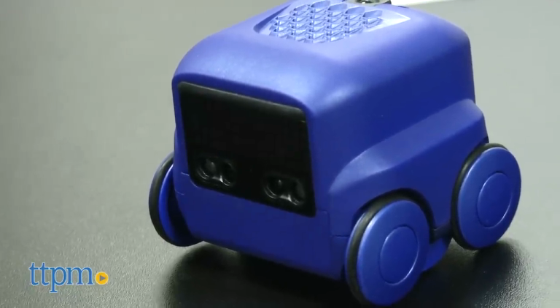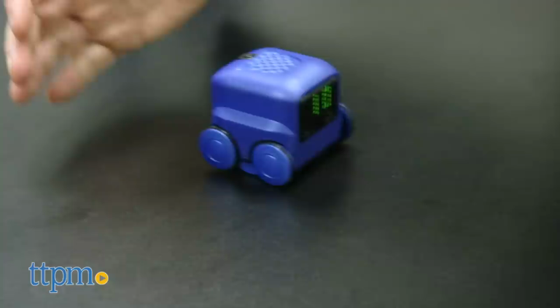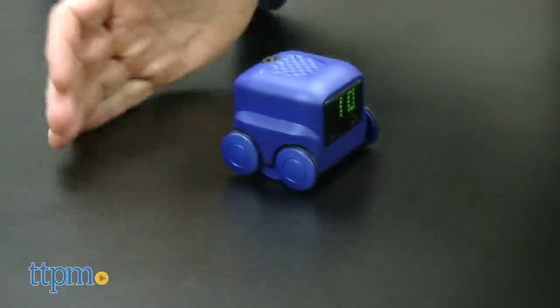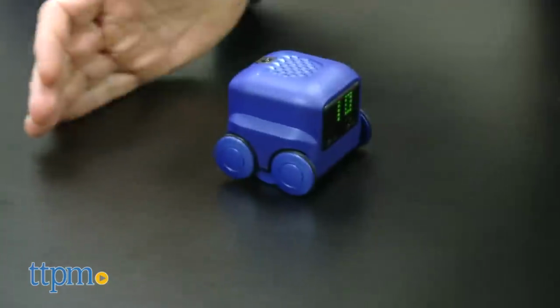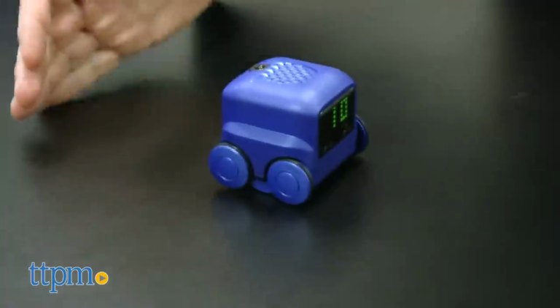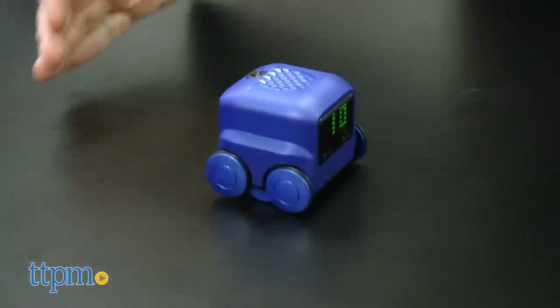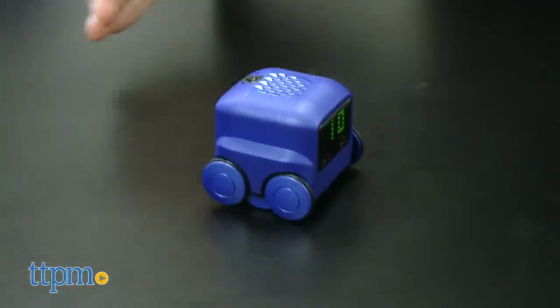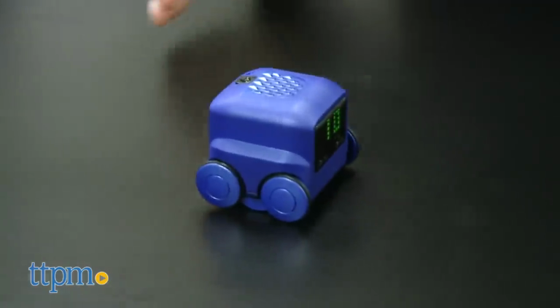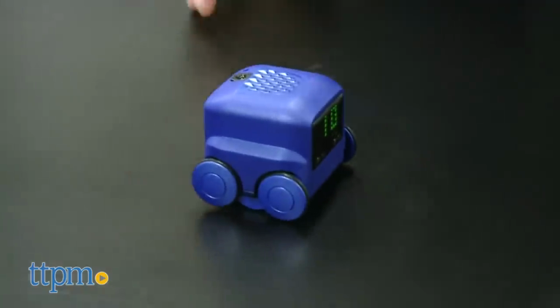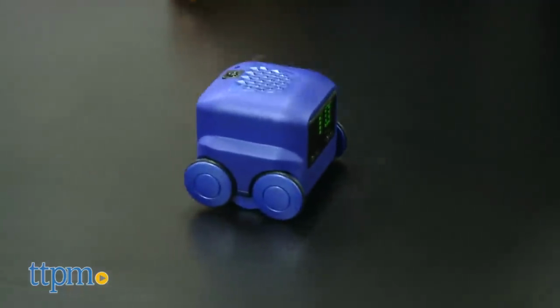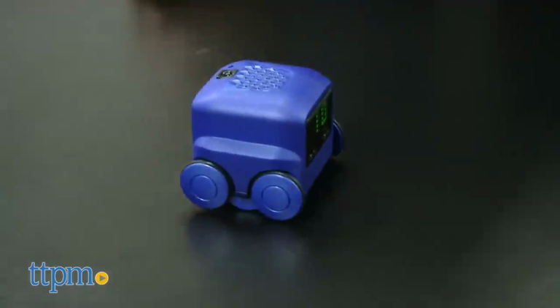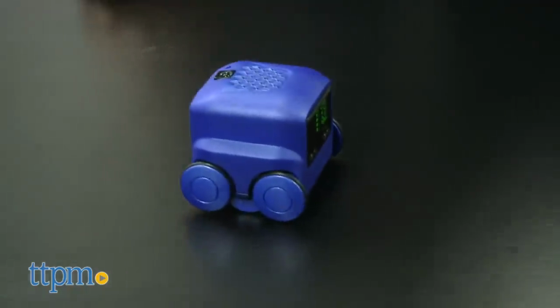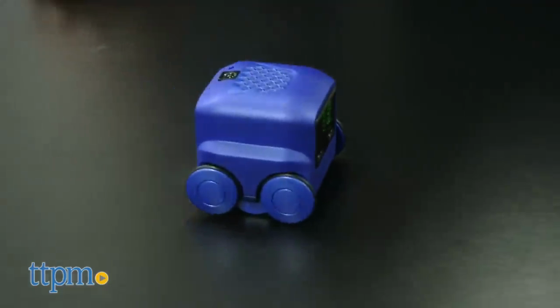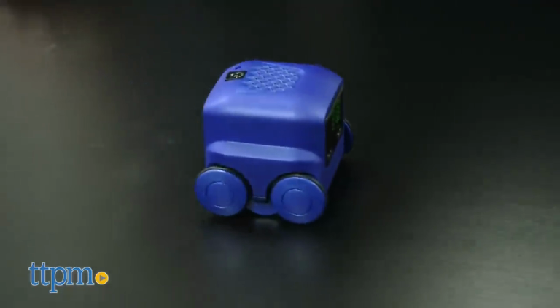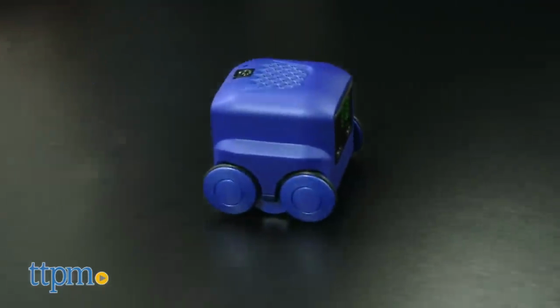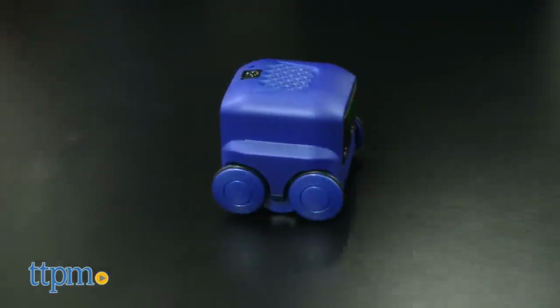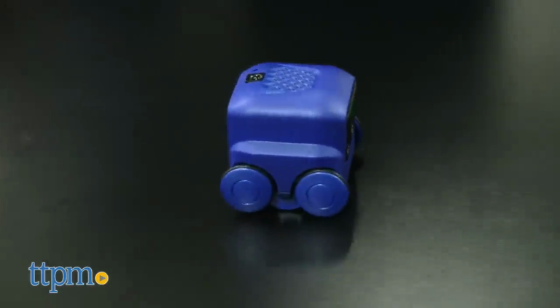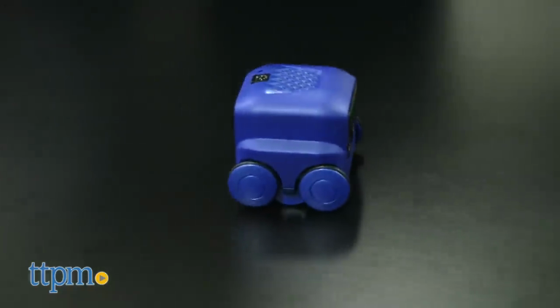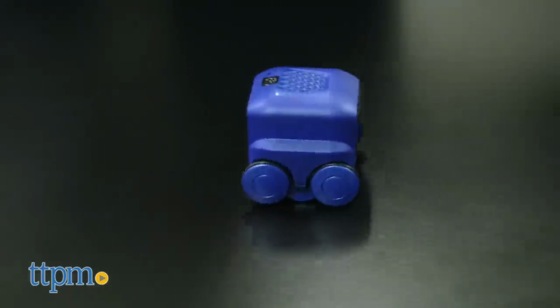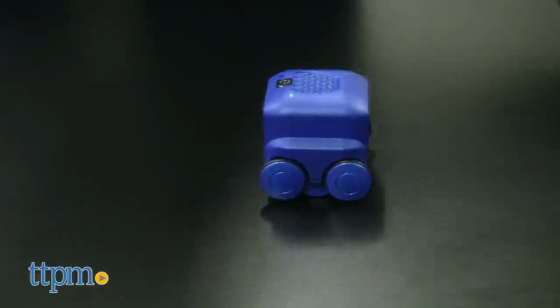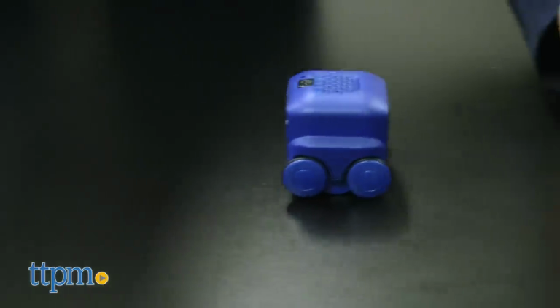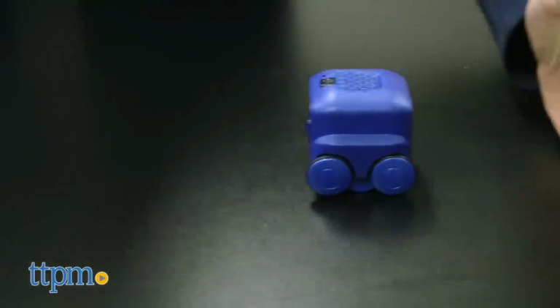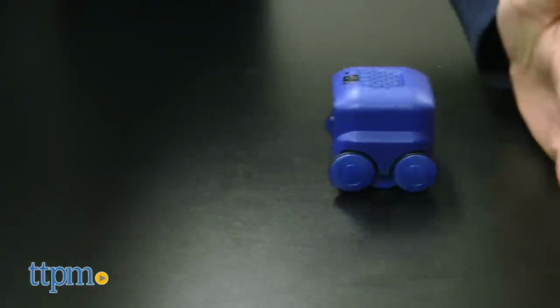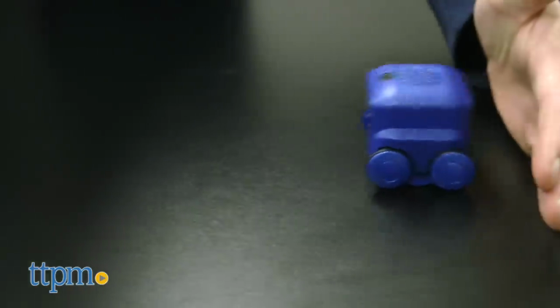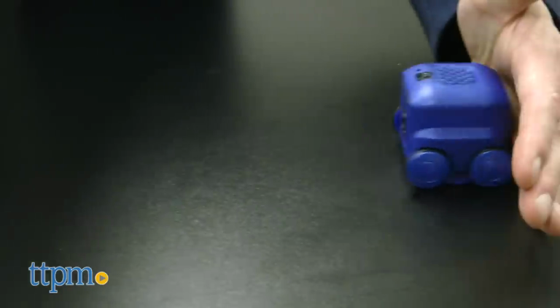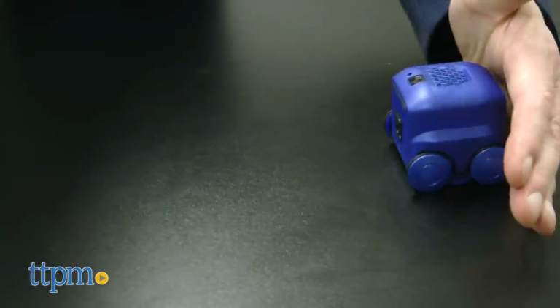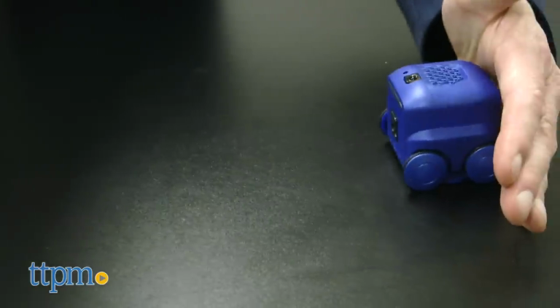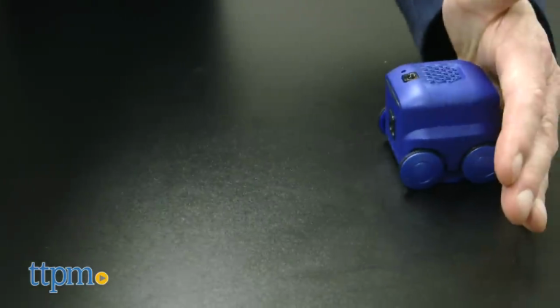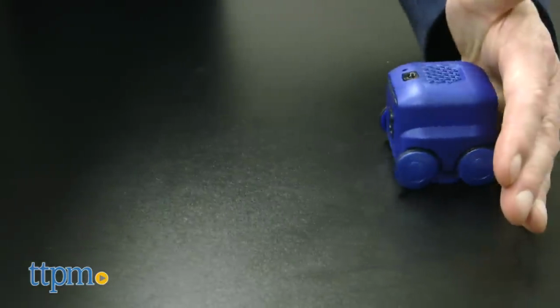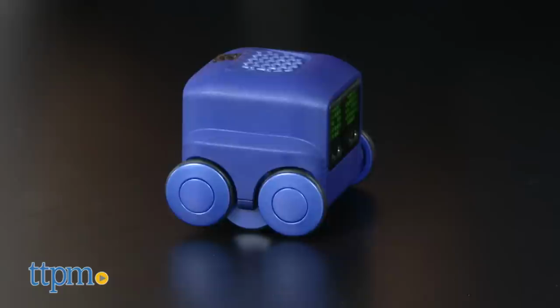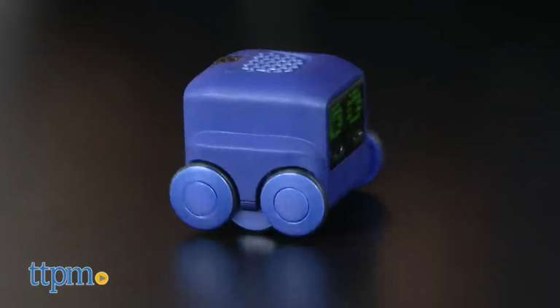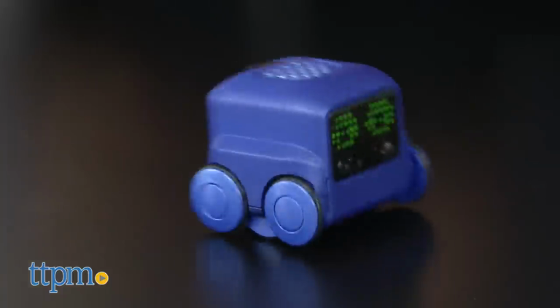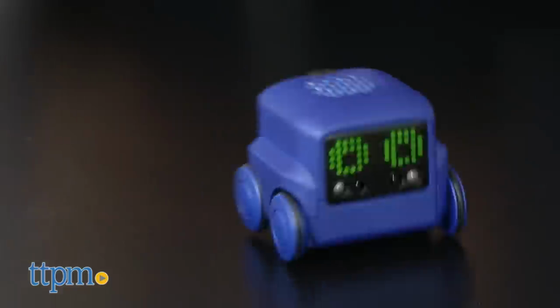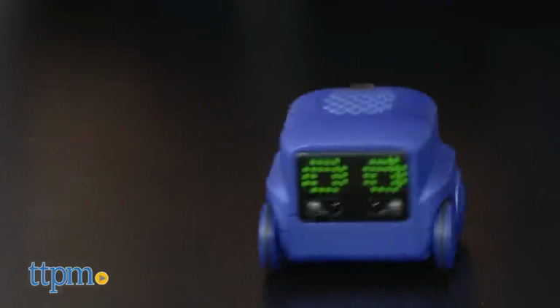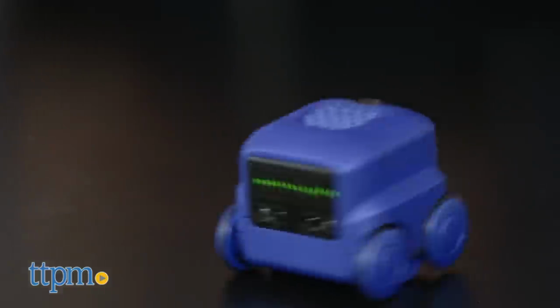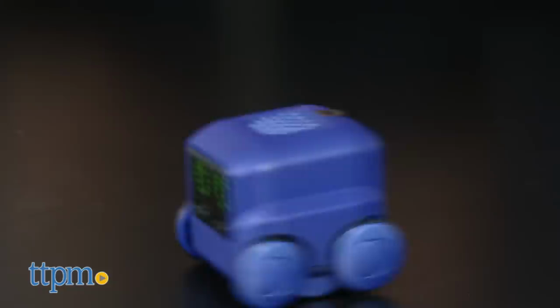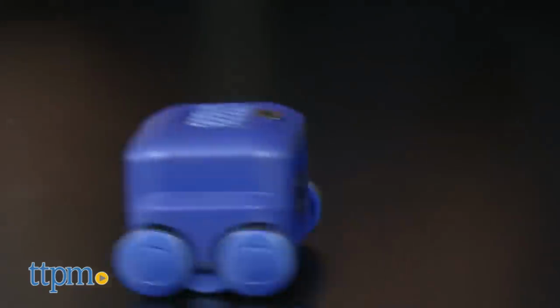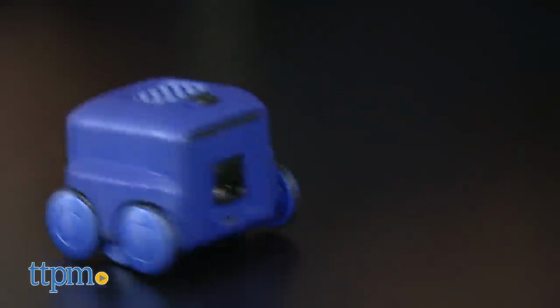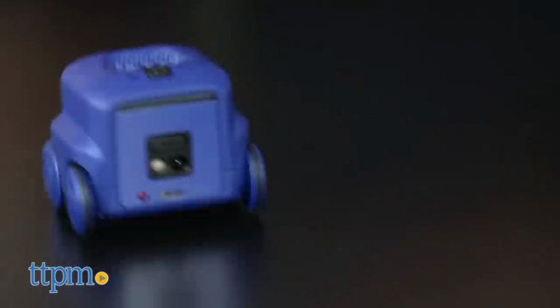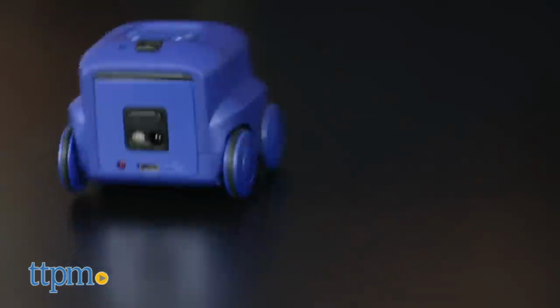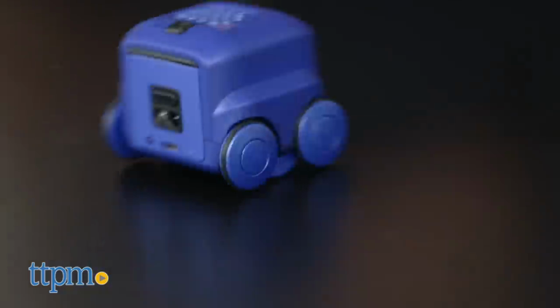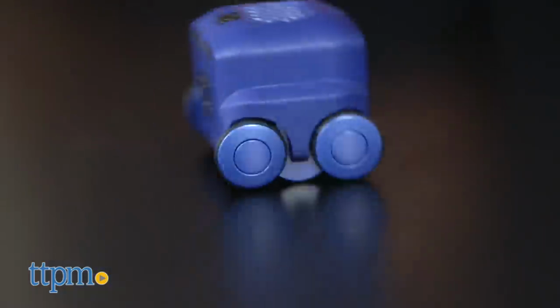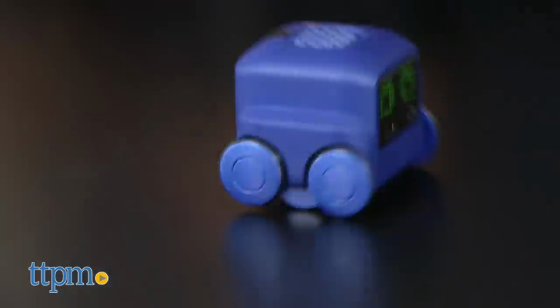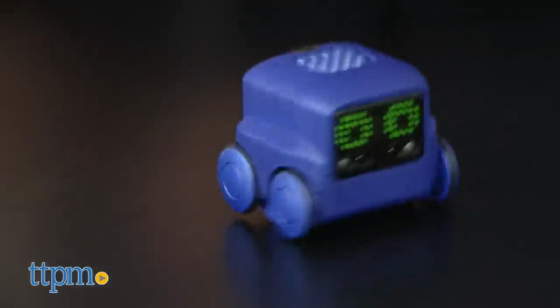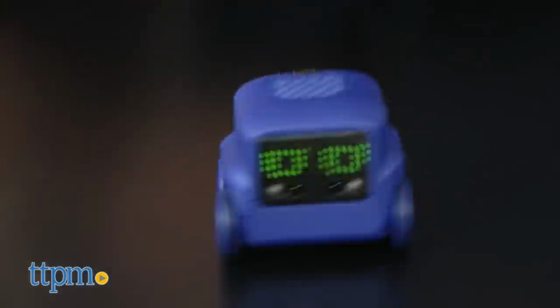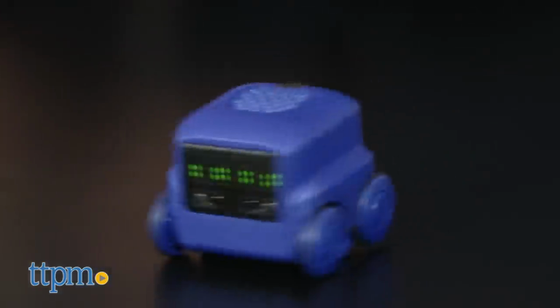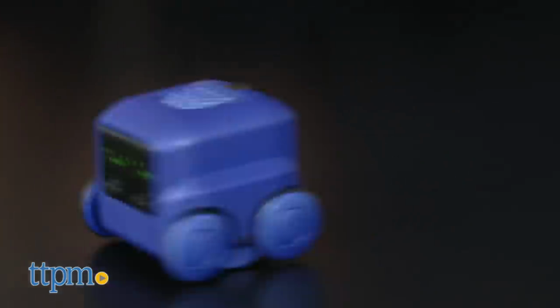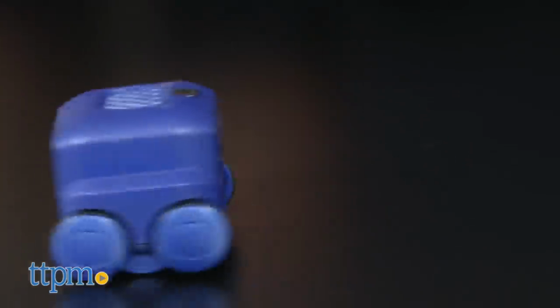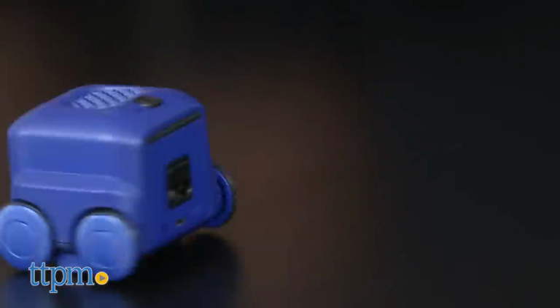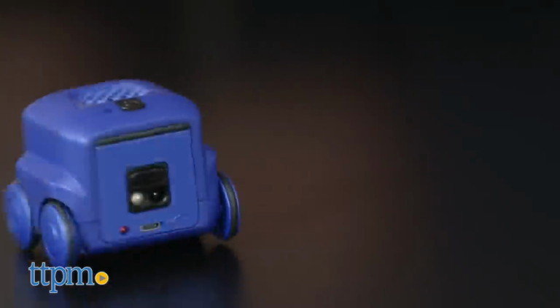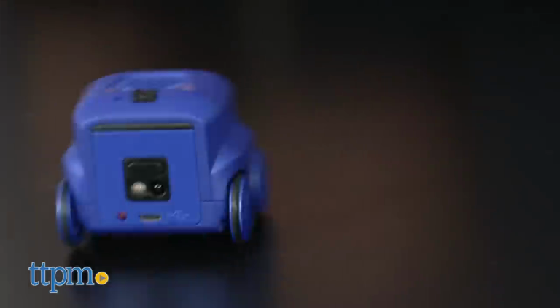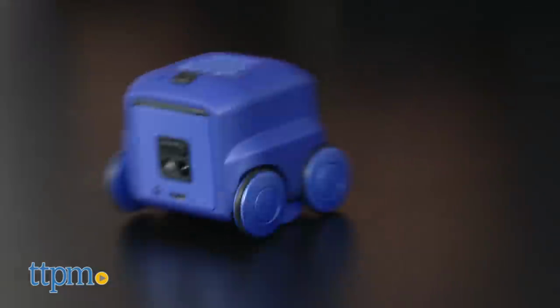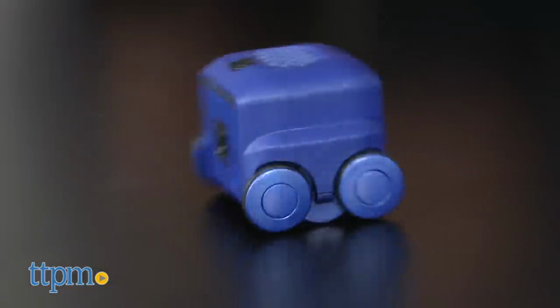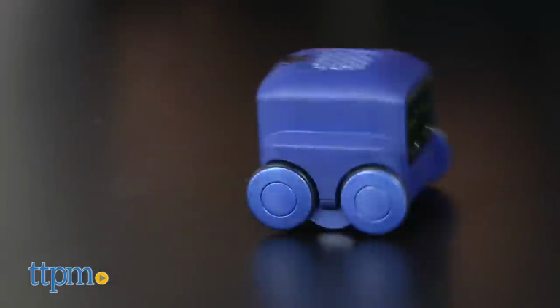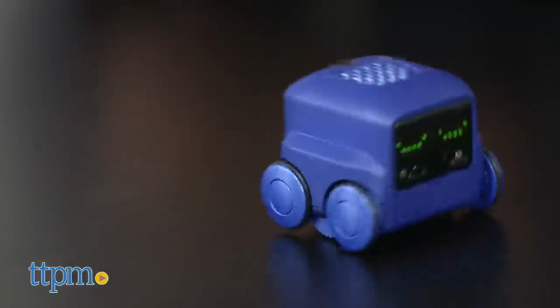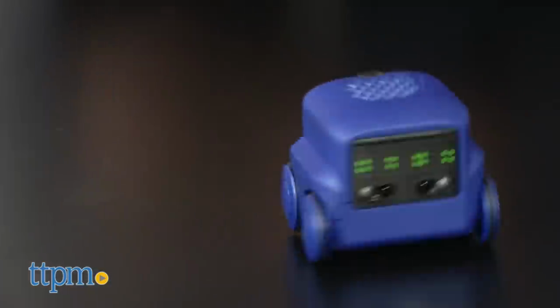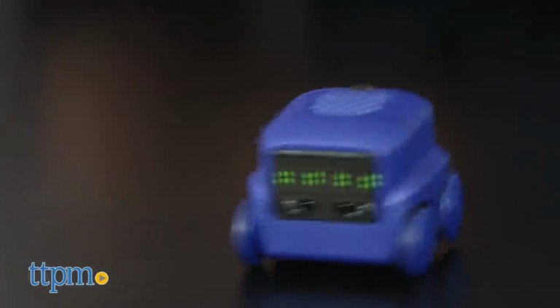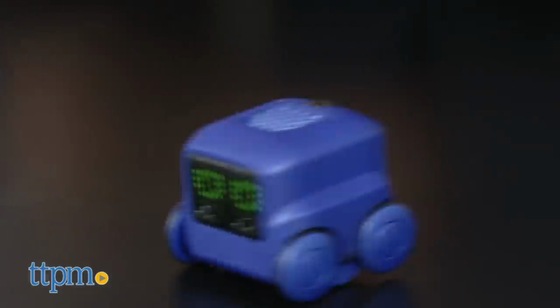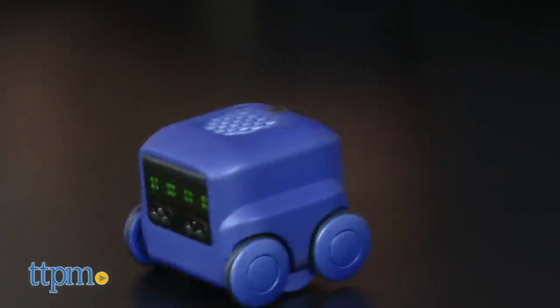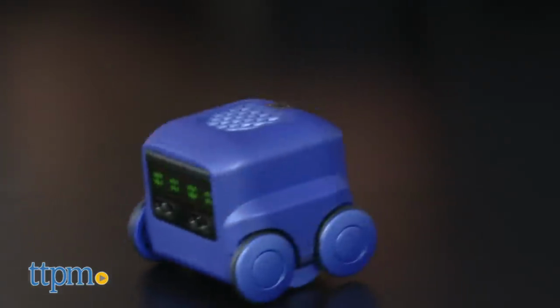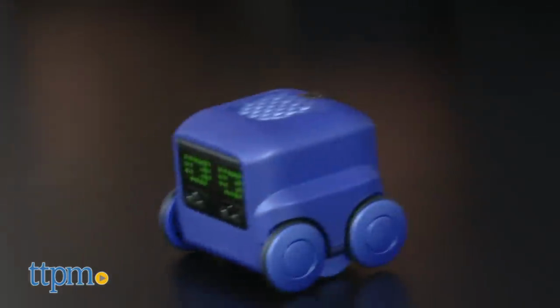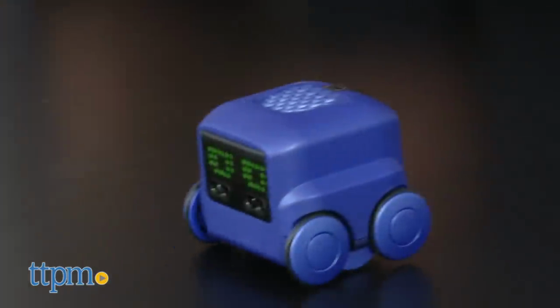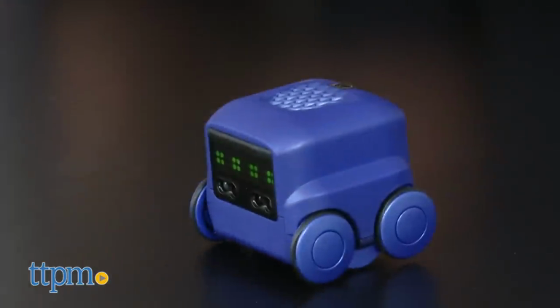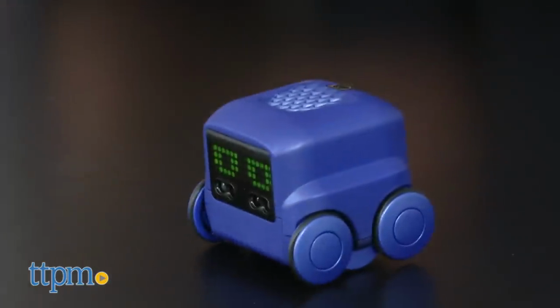Boxer also has a bit of a personality, so it will be happy, sad, grumpy, and more, all in response to how it's played with.